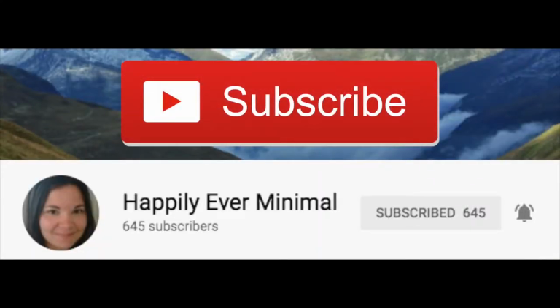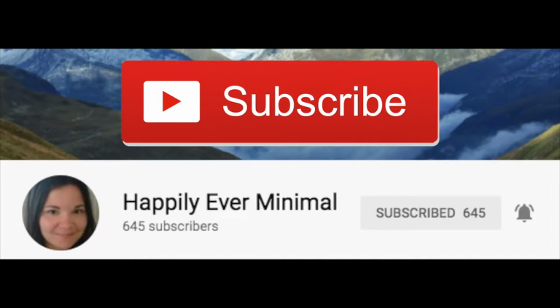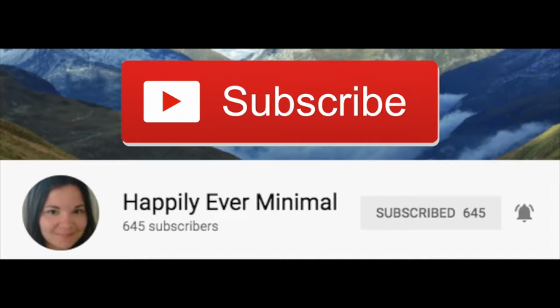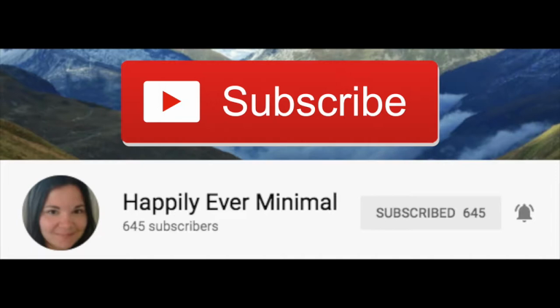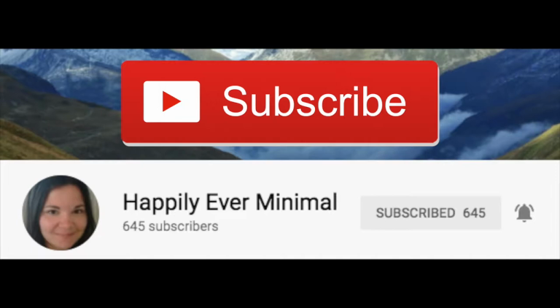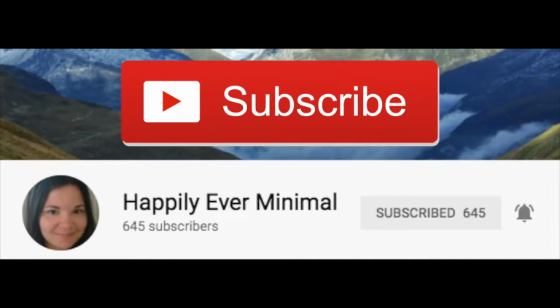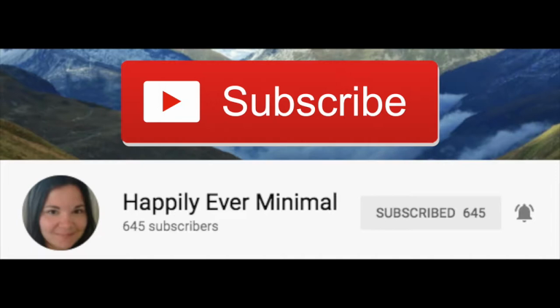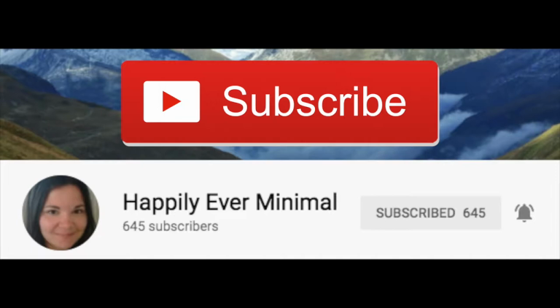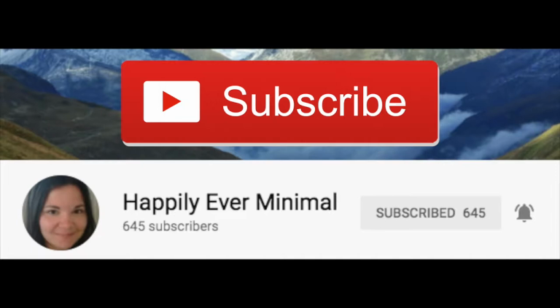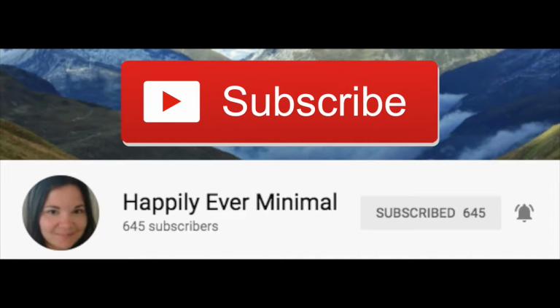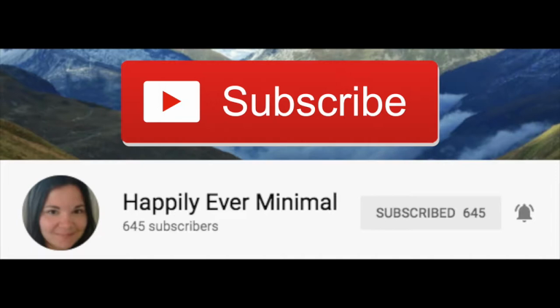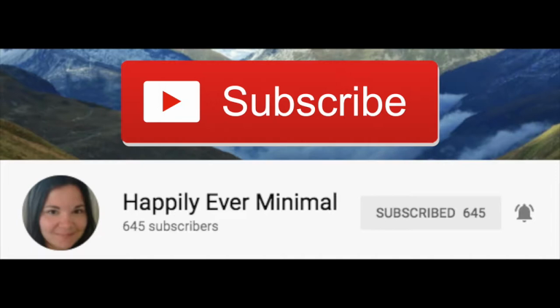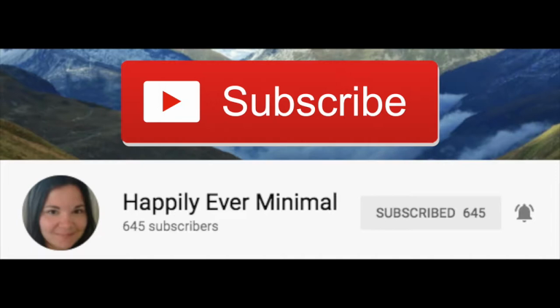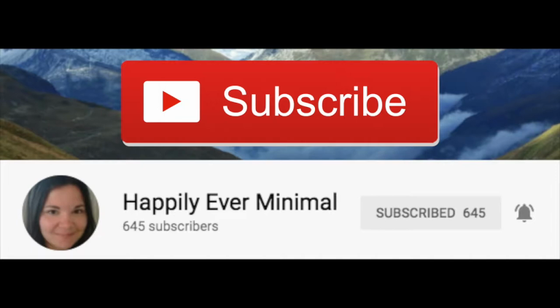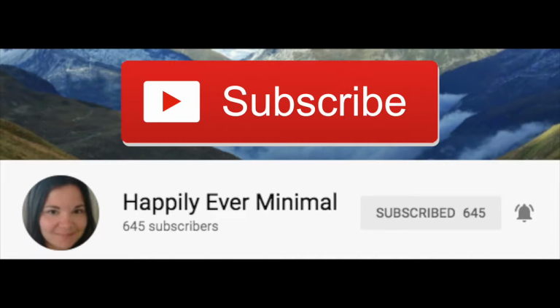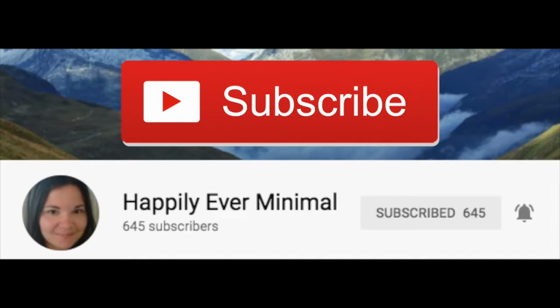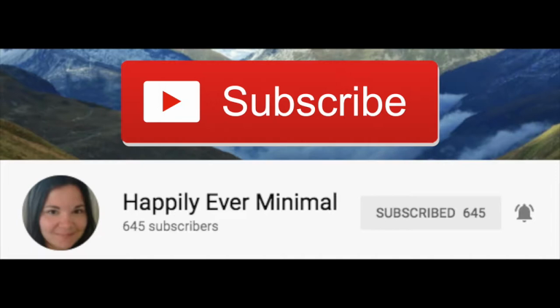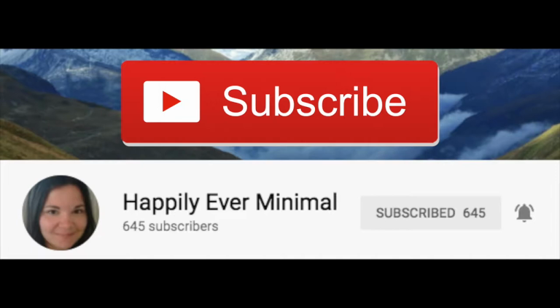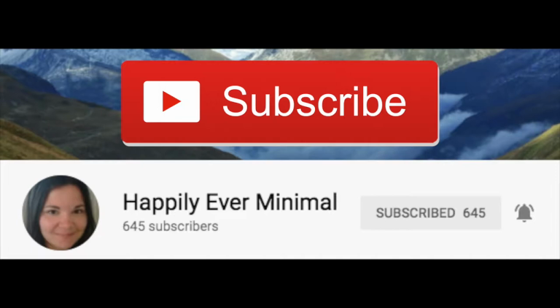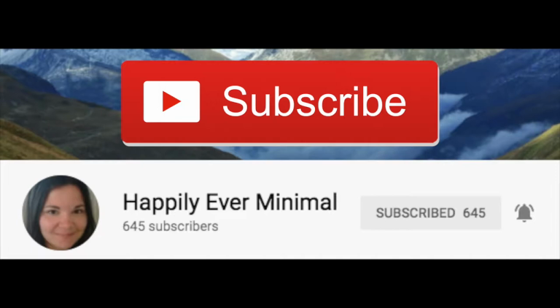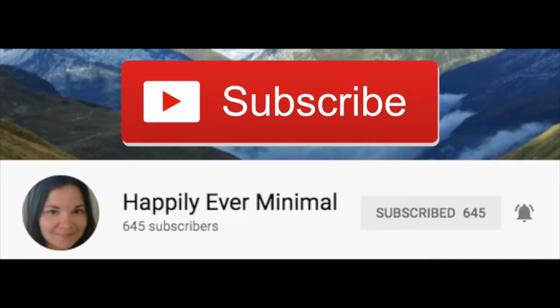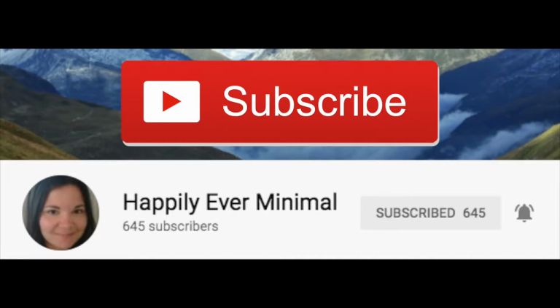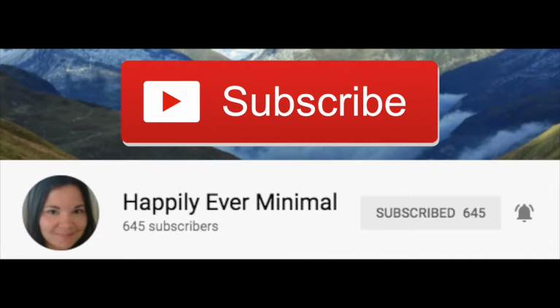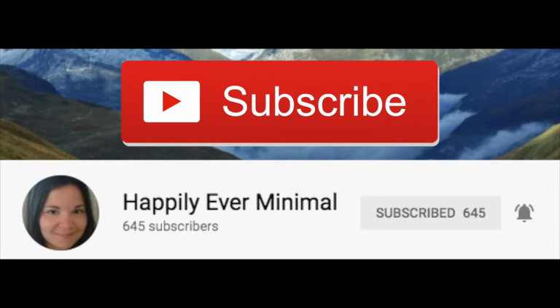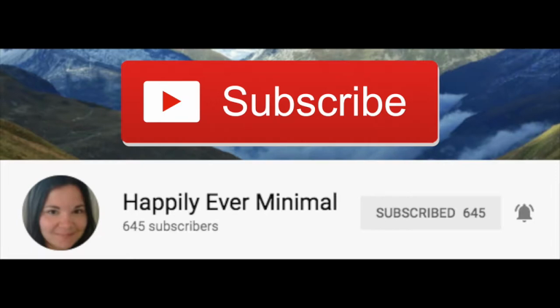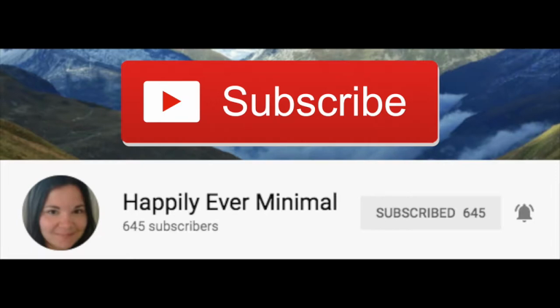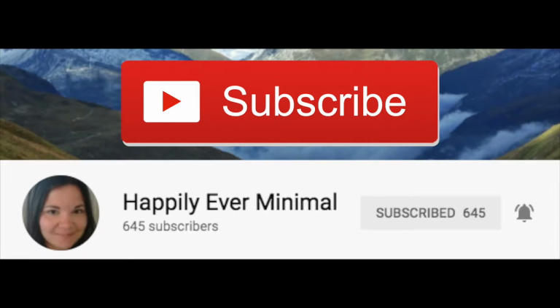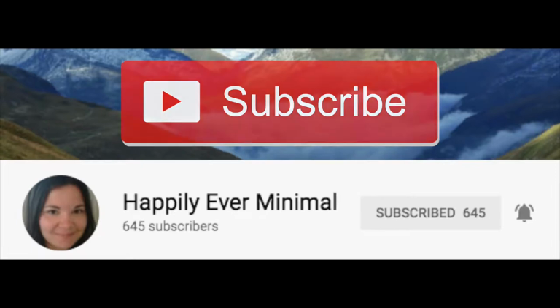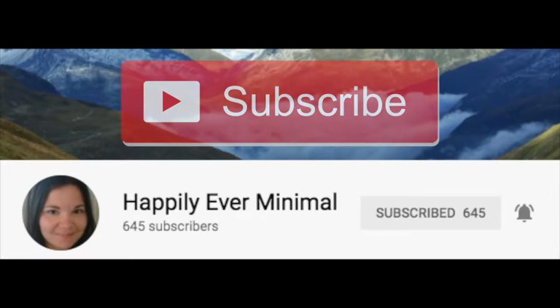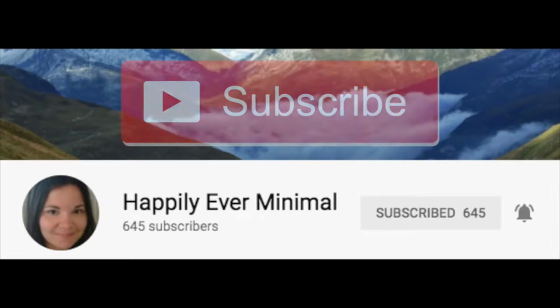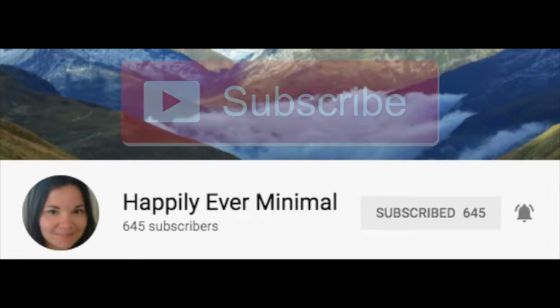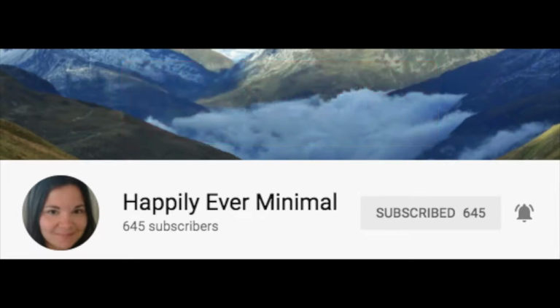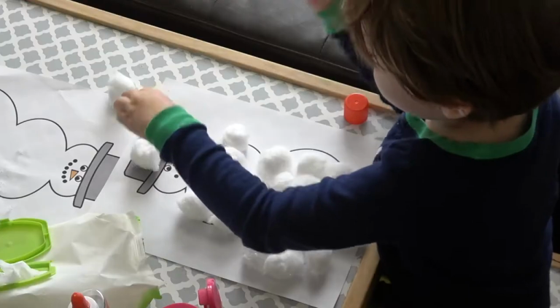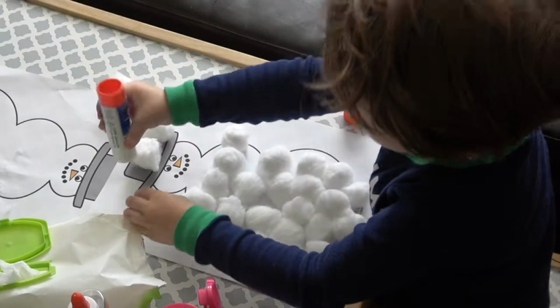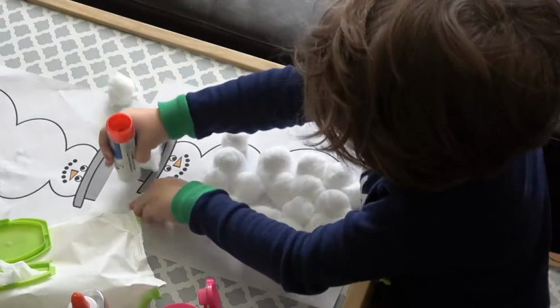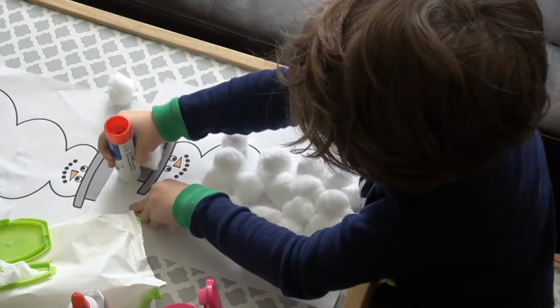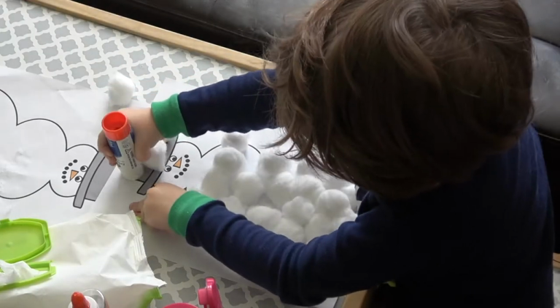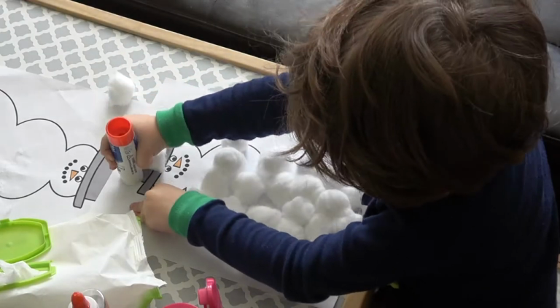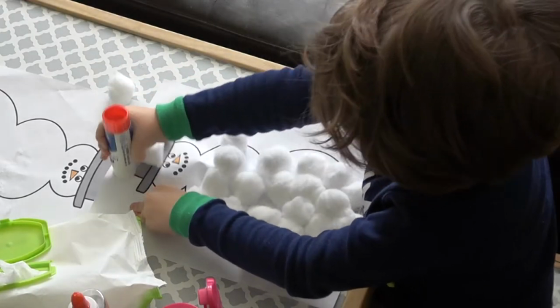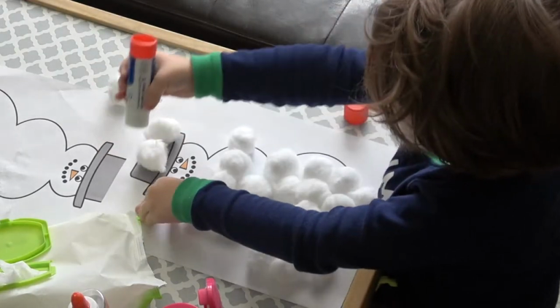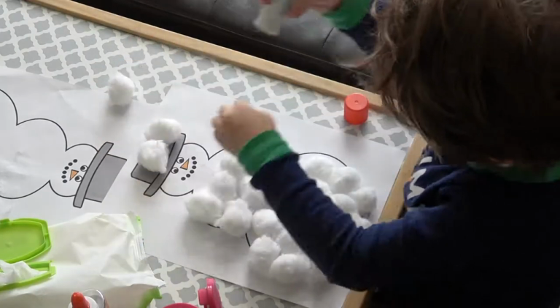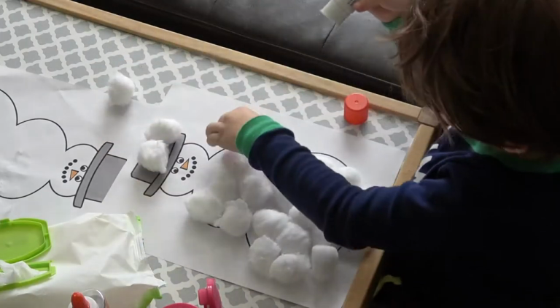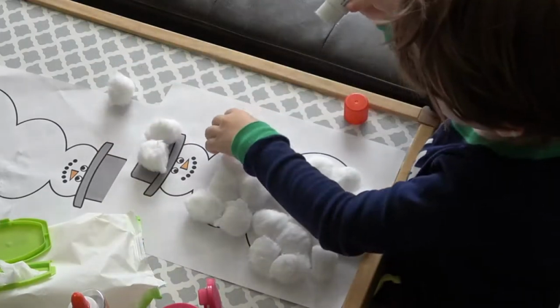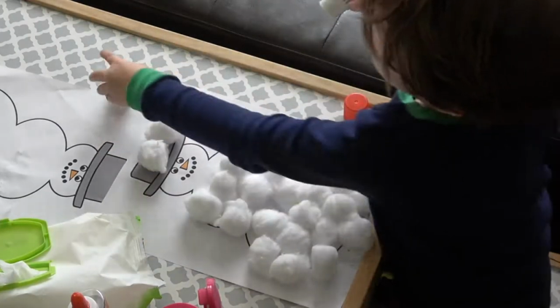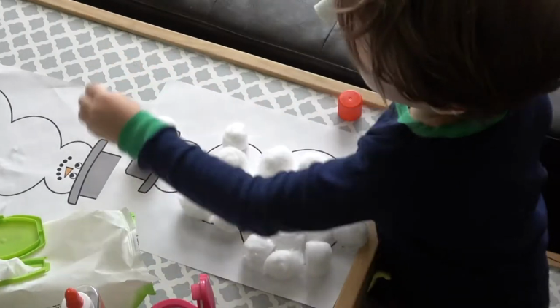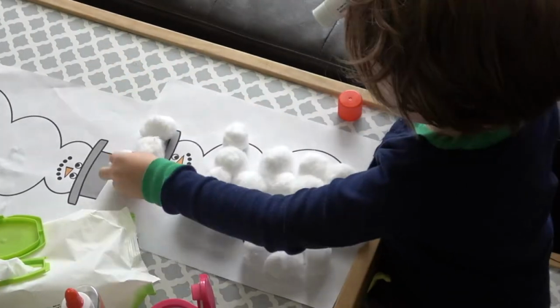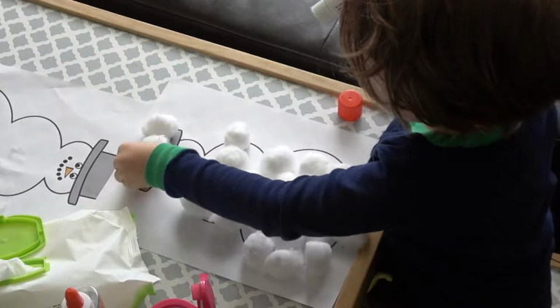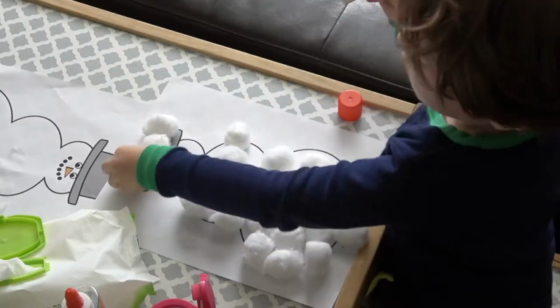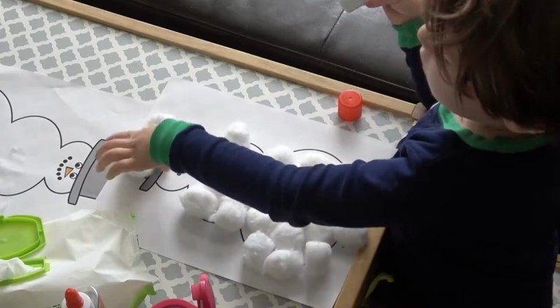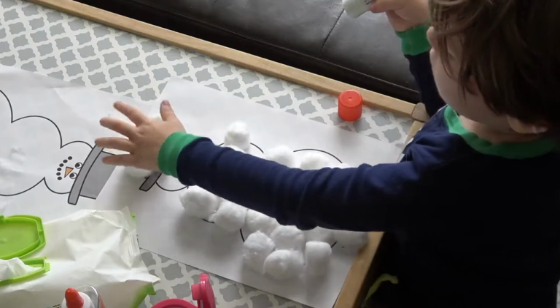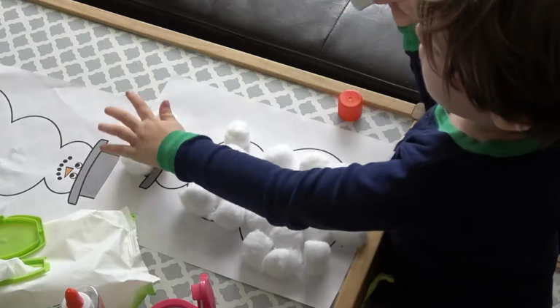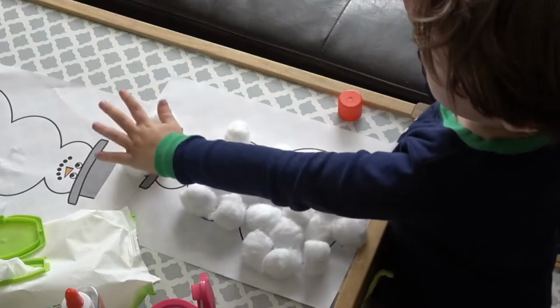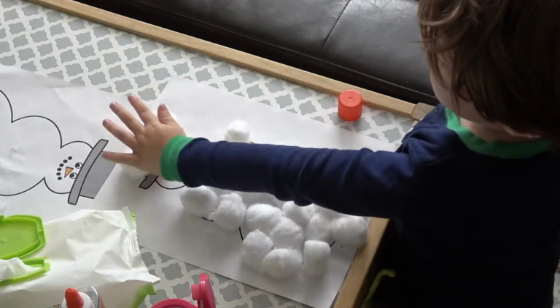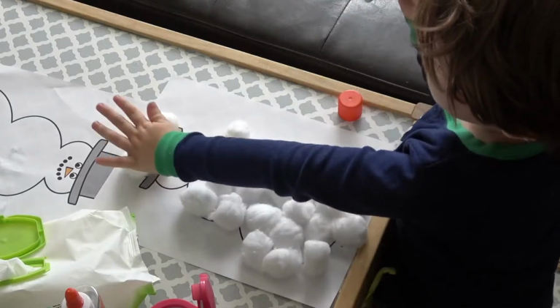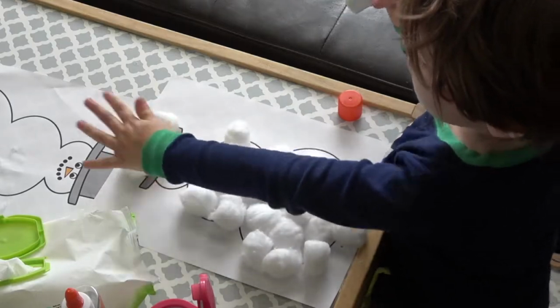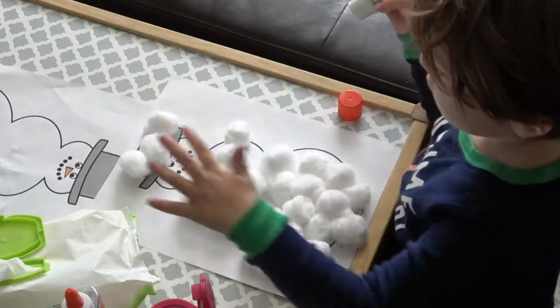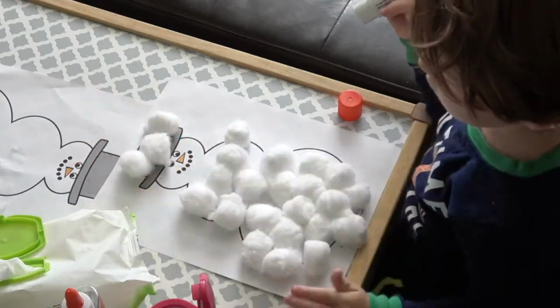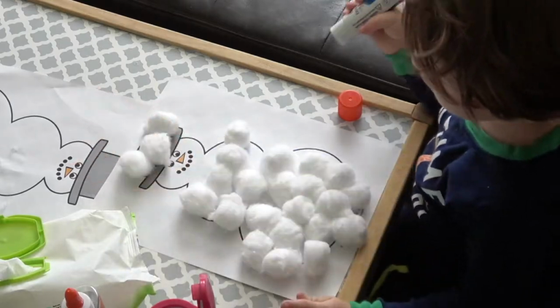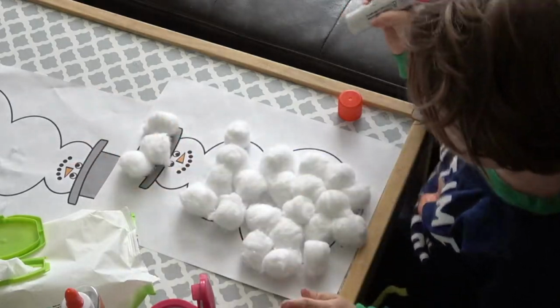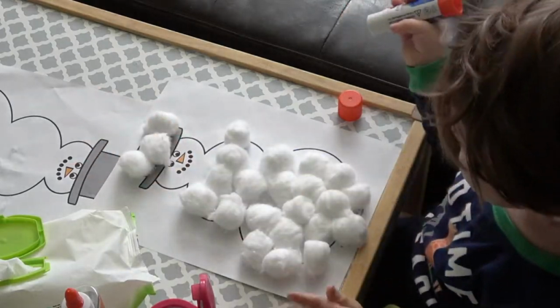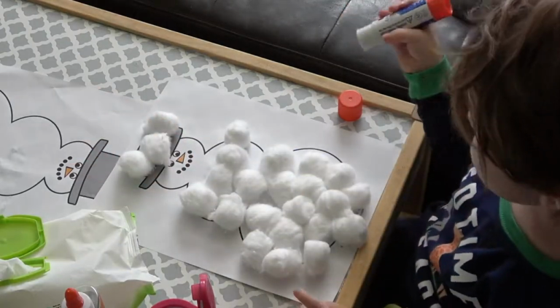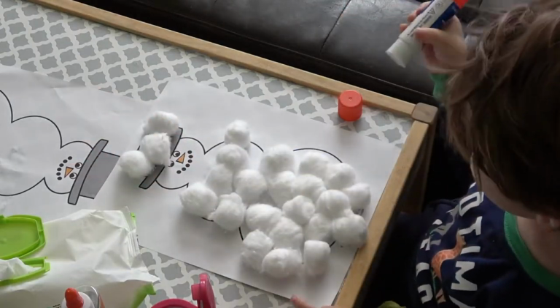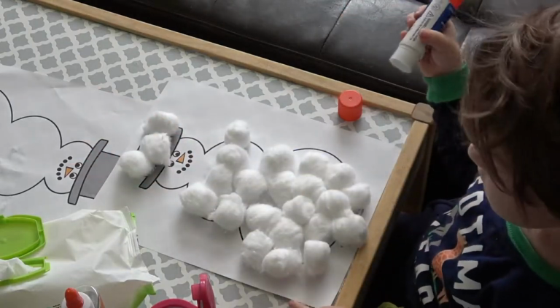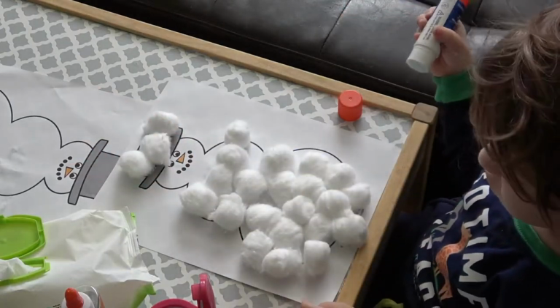Head over to her channel you guys and get even more craft inspiration for winter. Let's jump right into the video and get started.